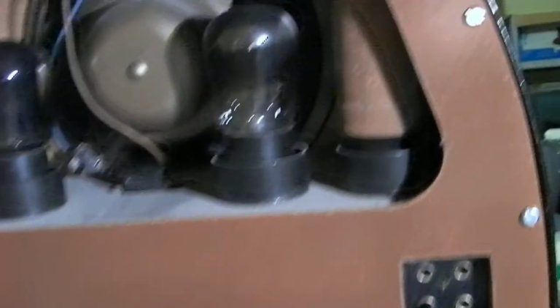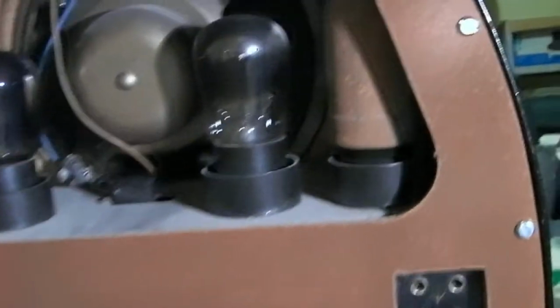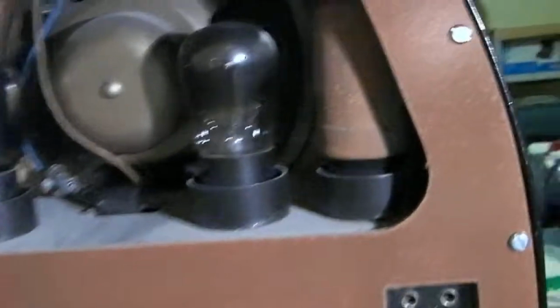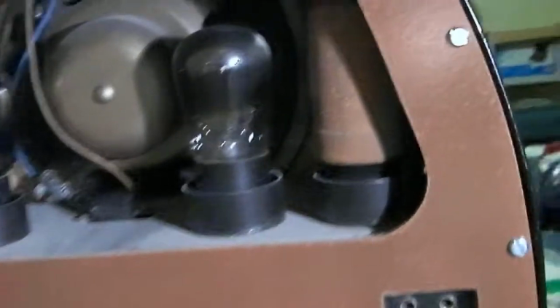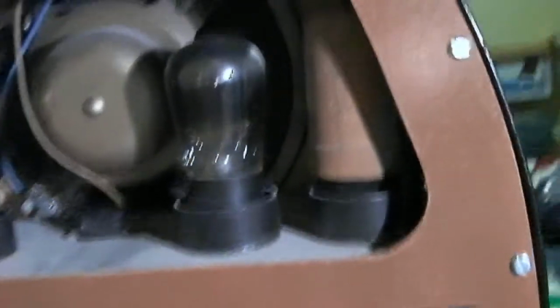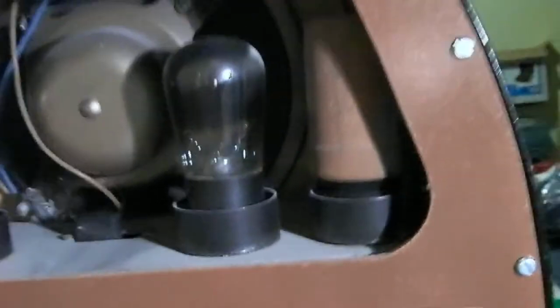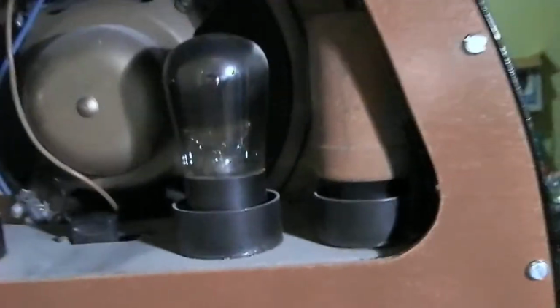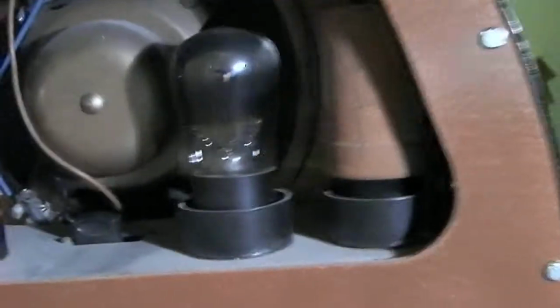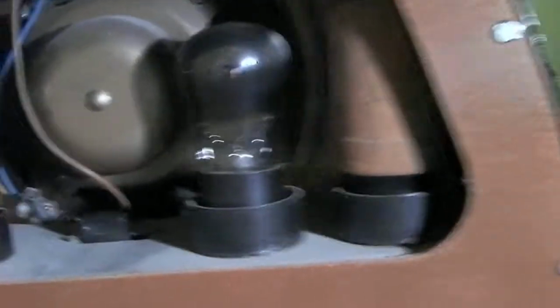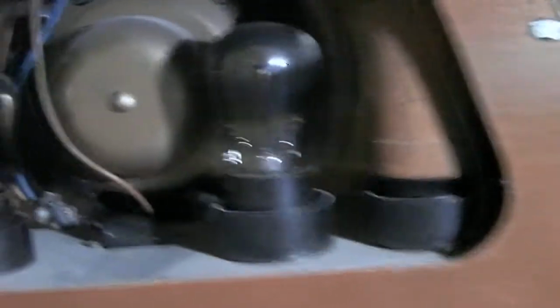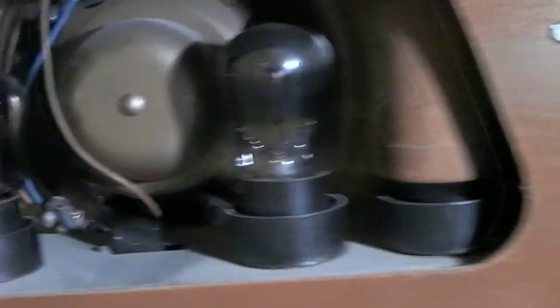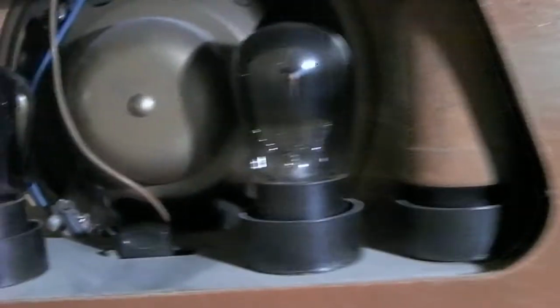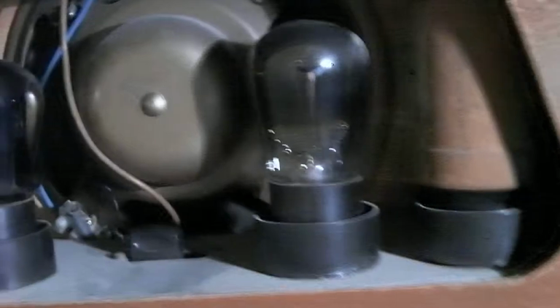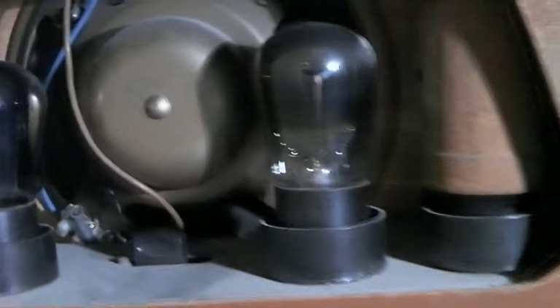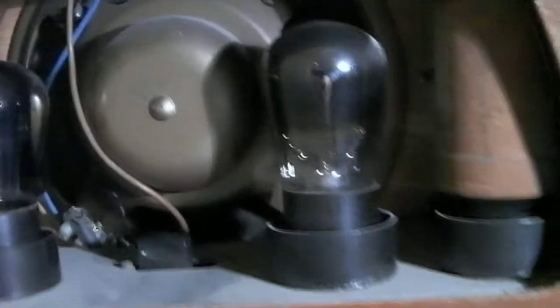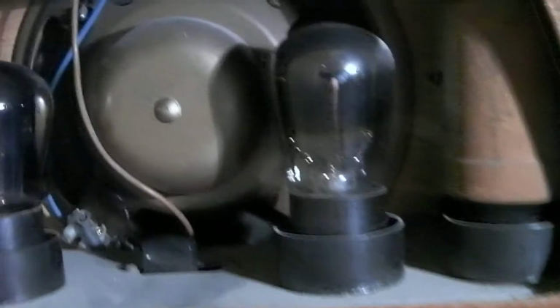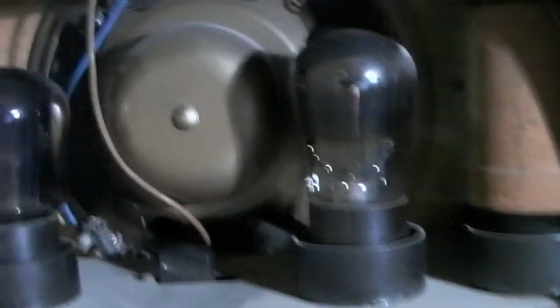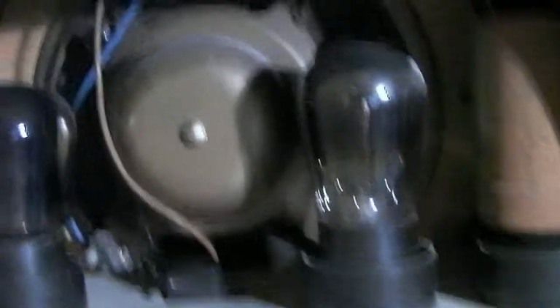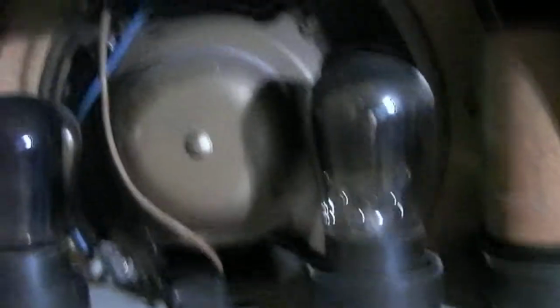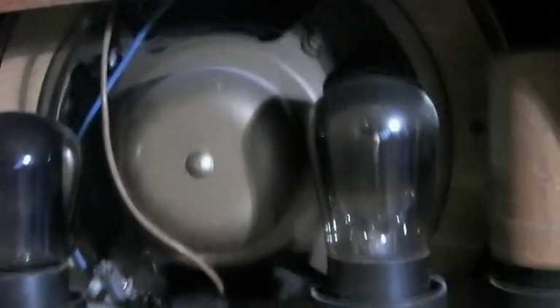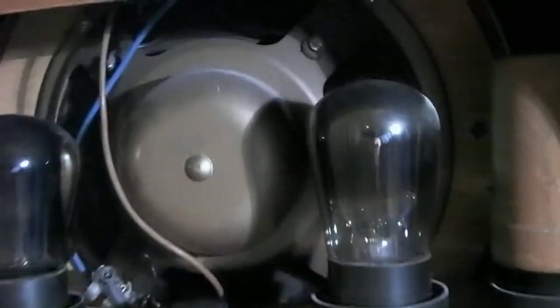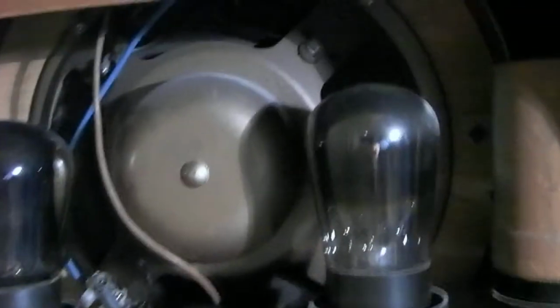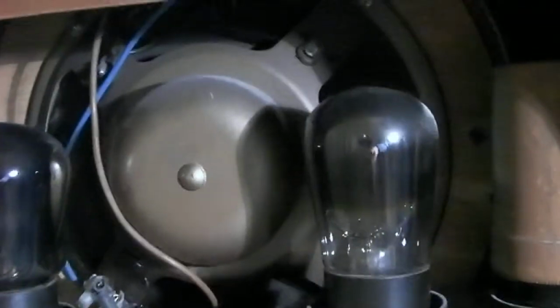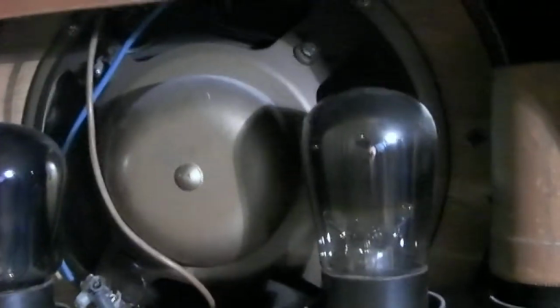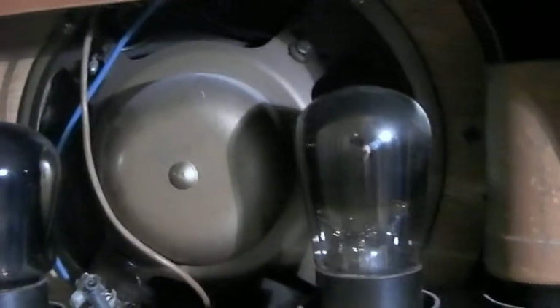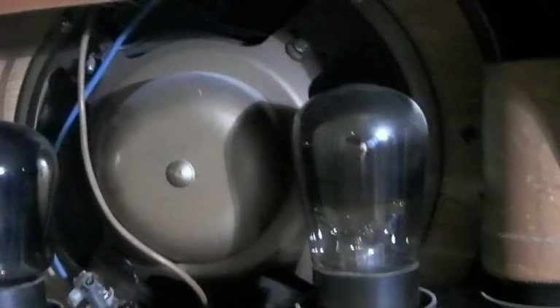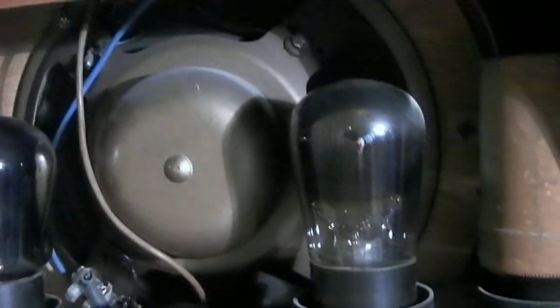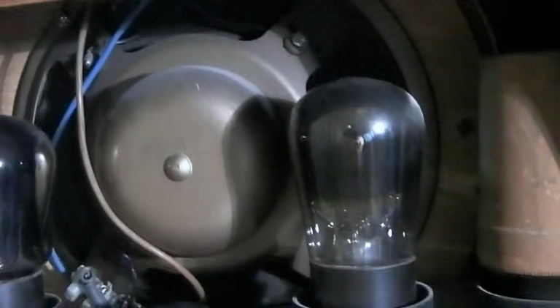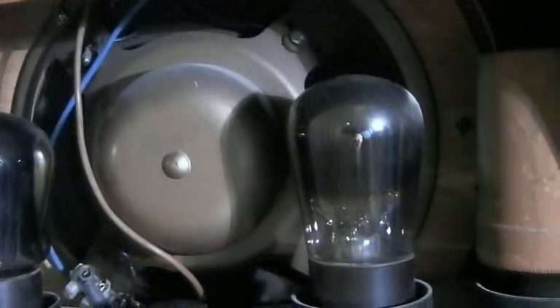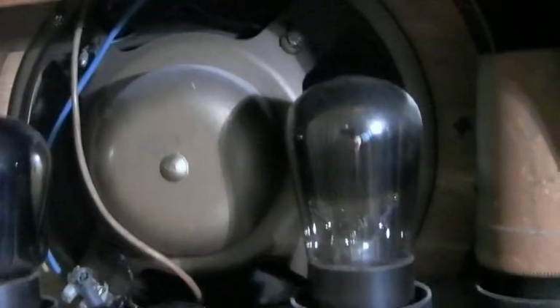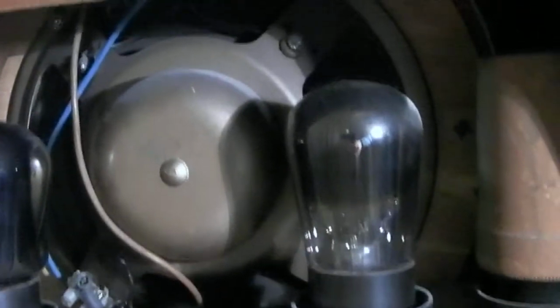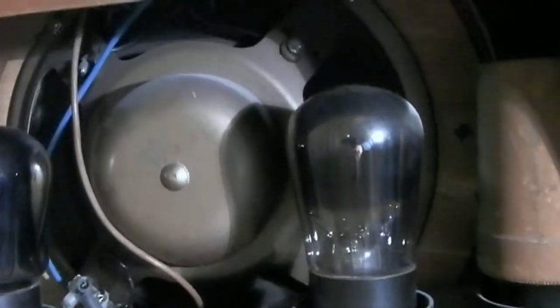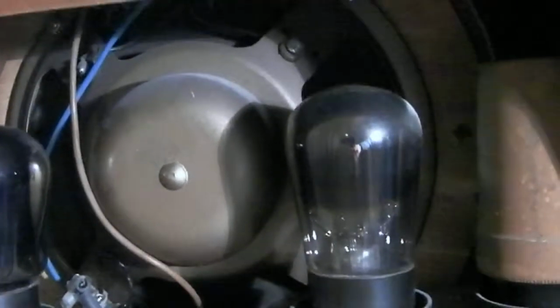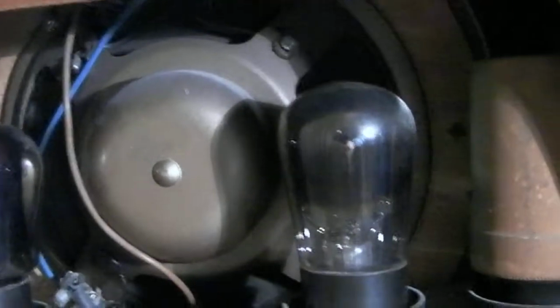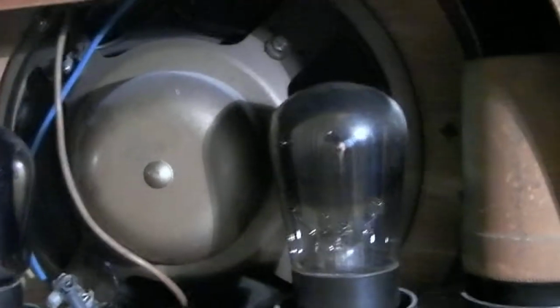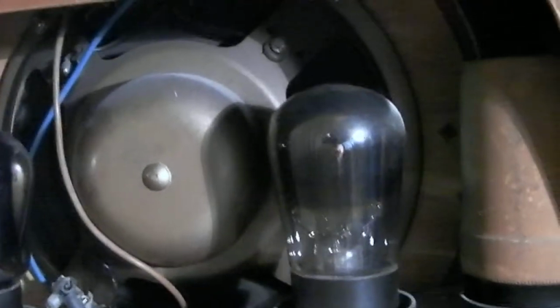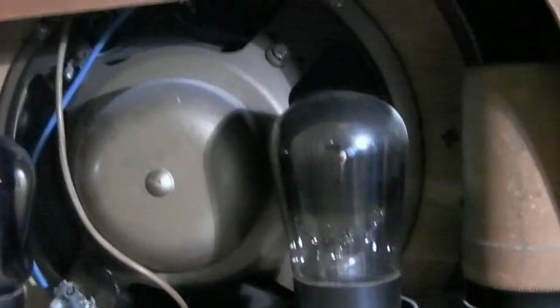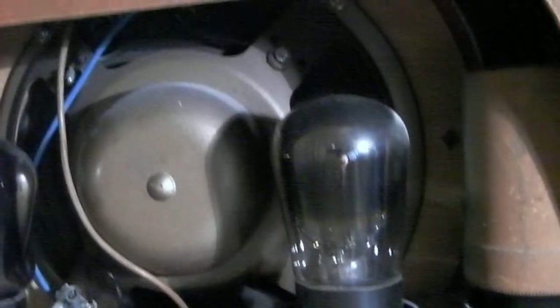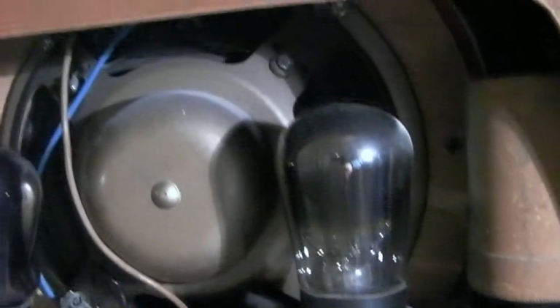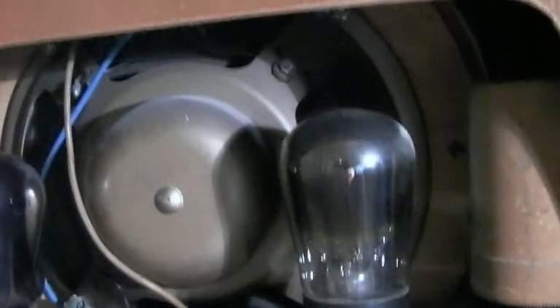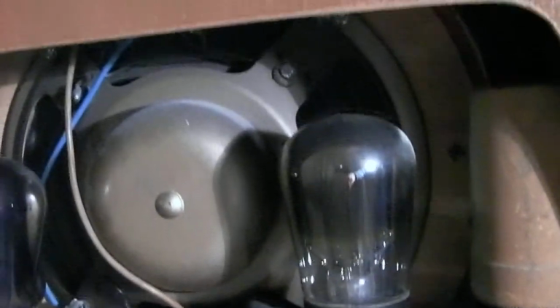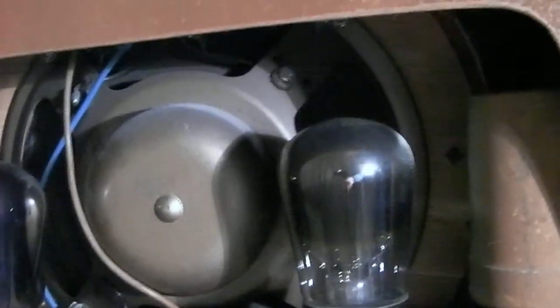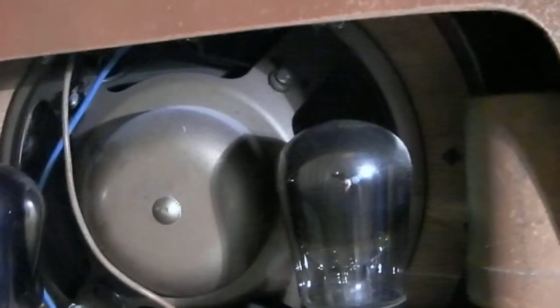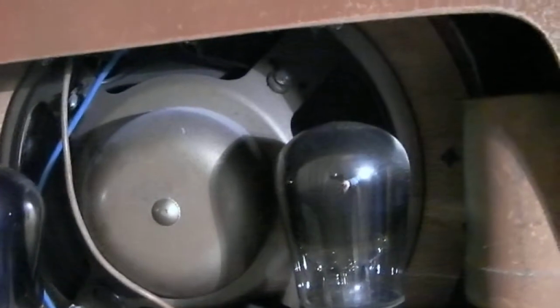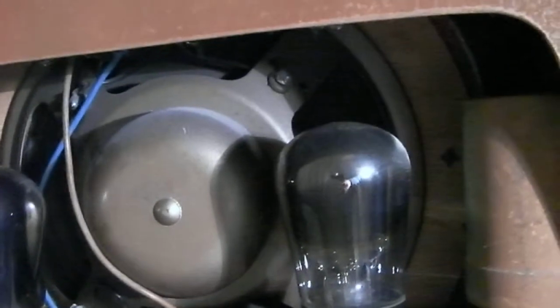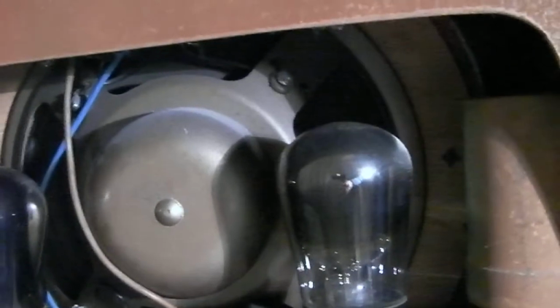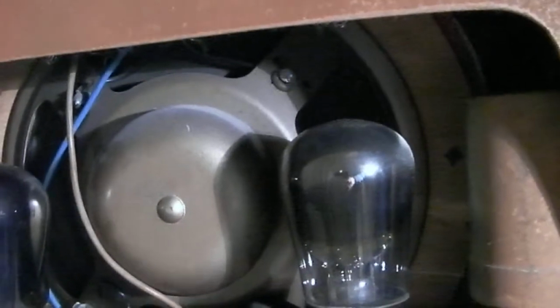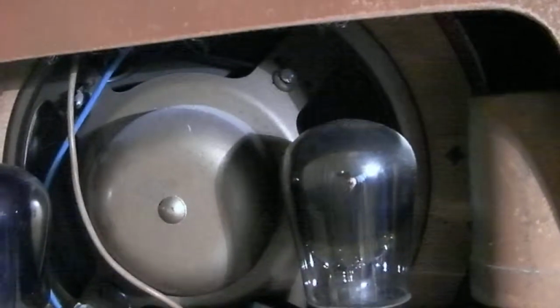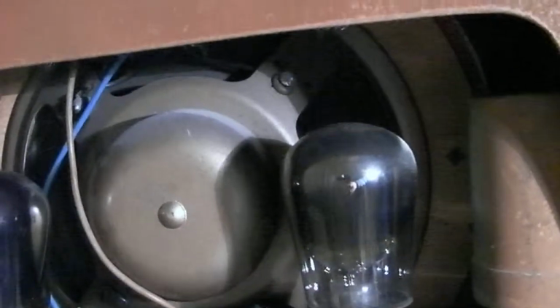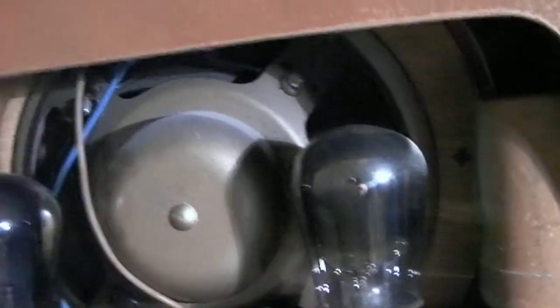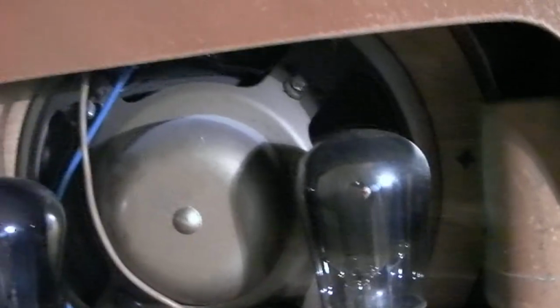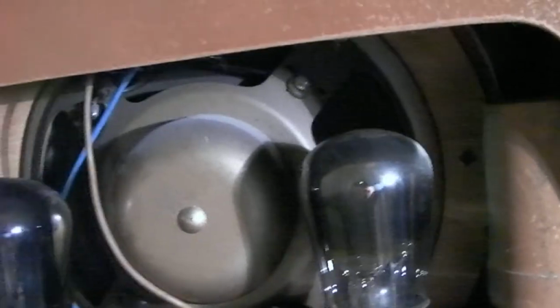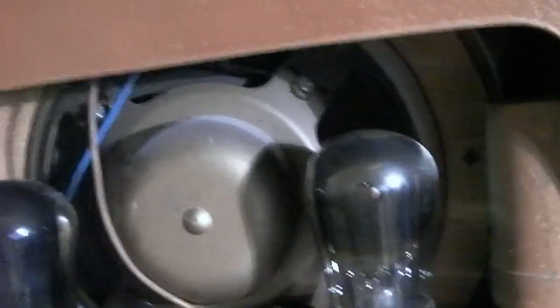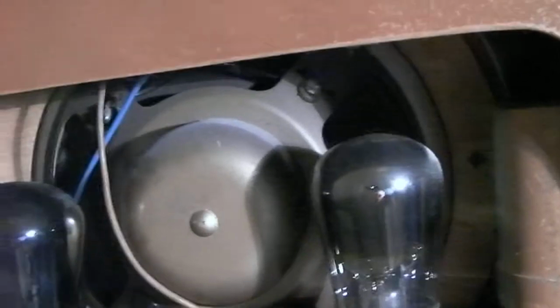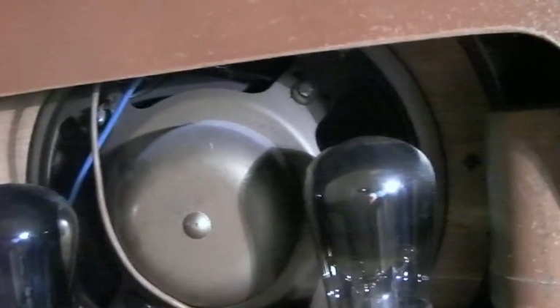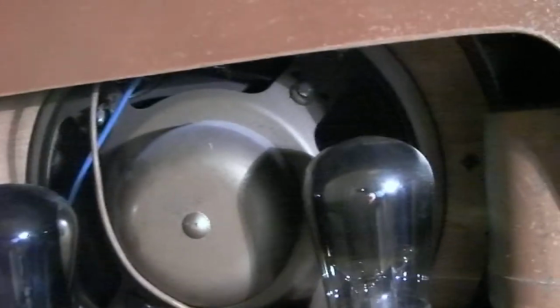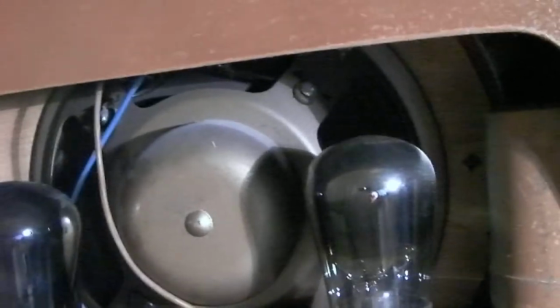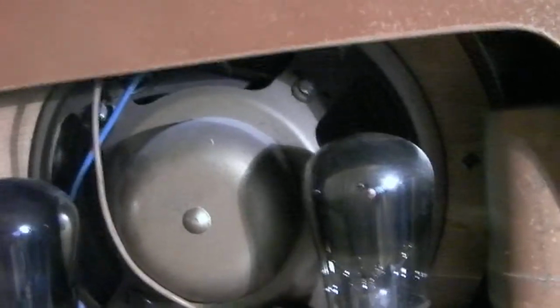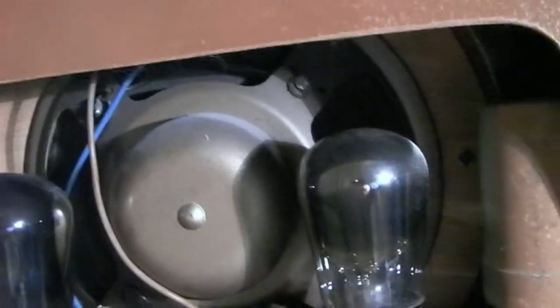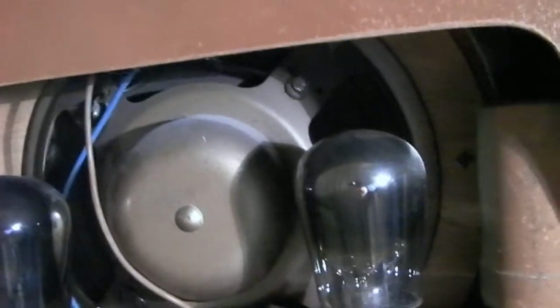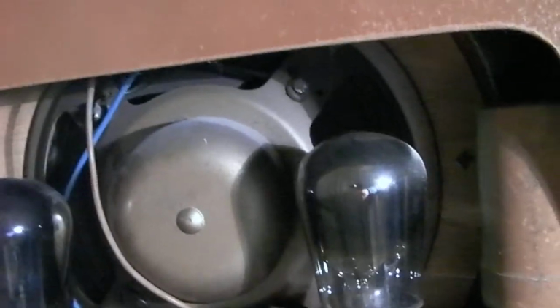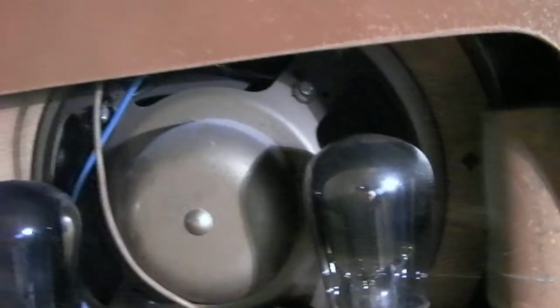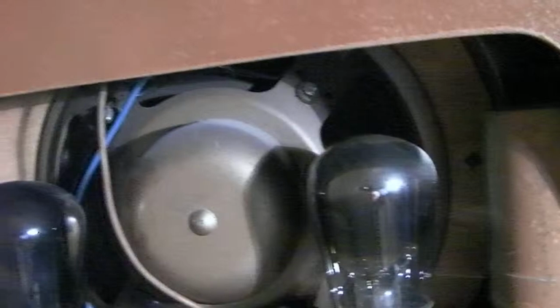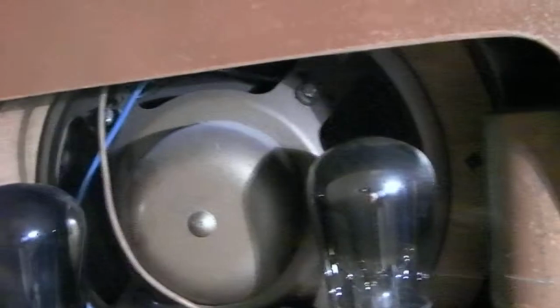The speaker is a replacement. The original top hat speaker was missing.